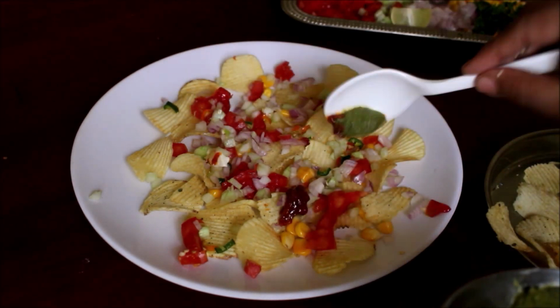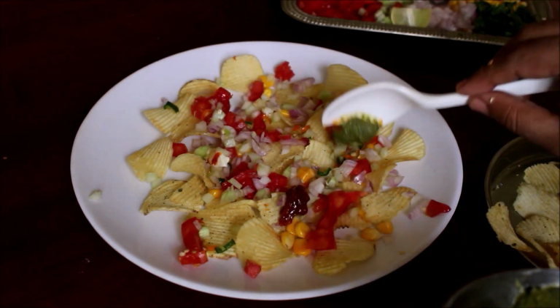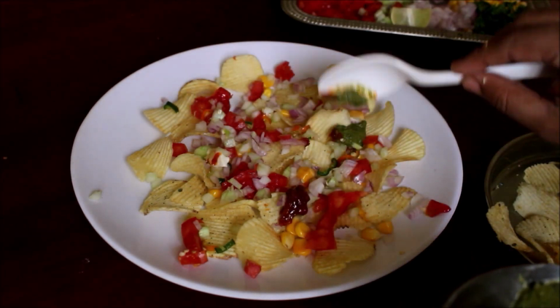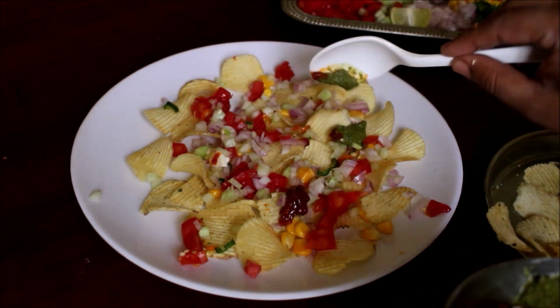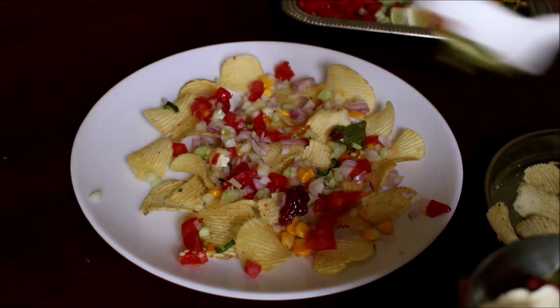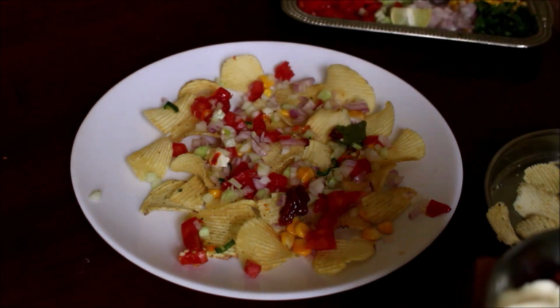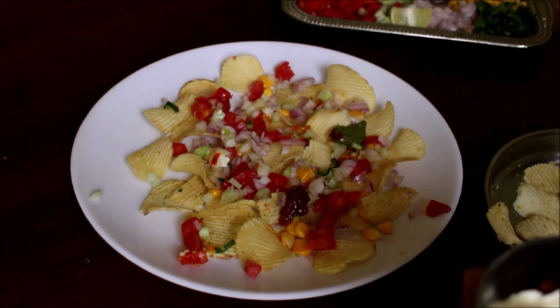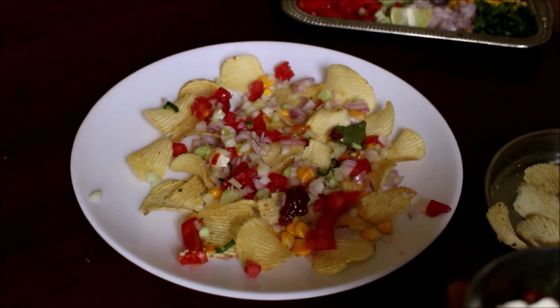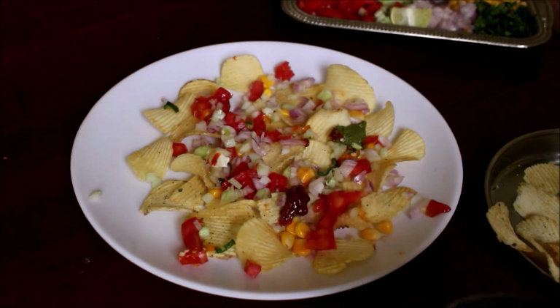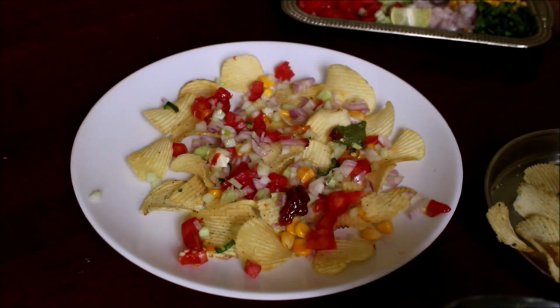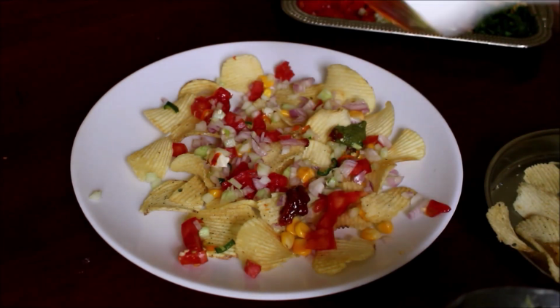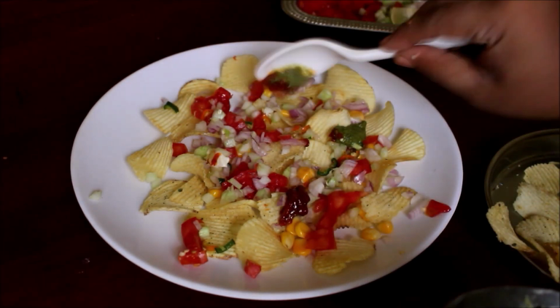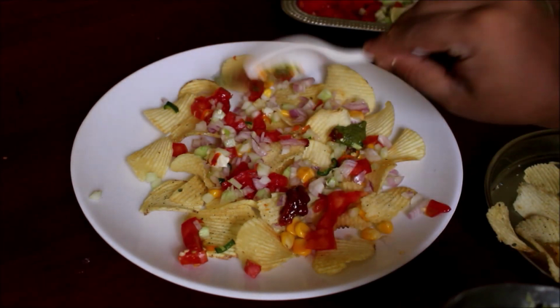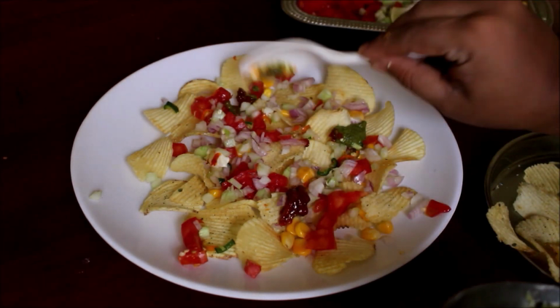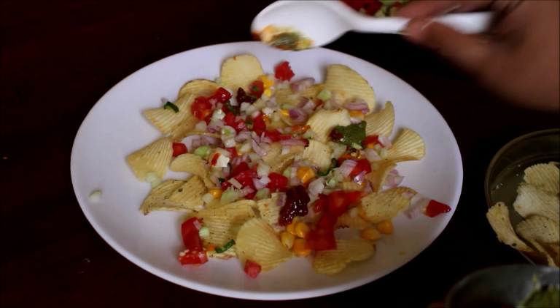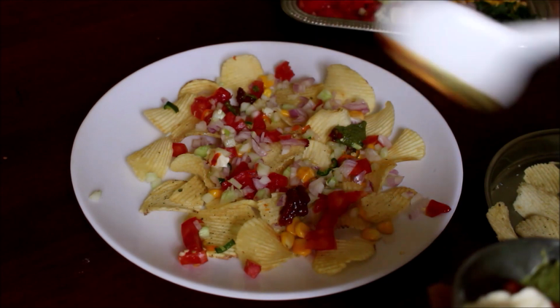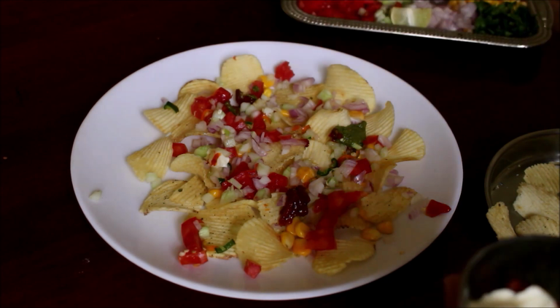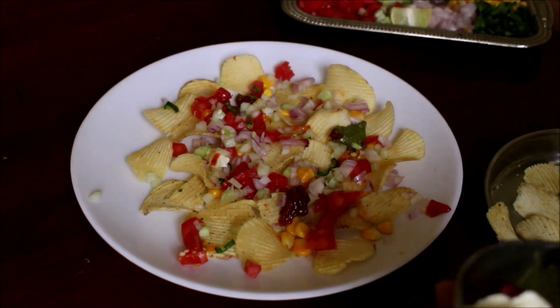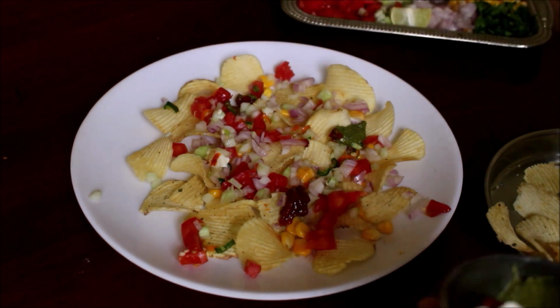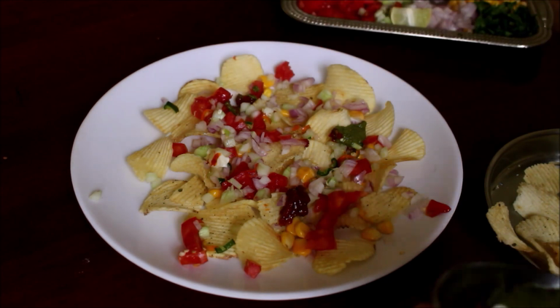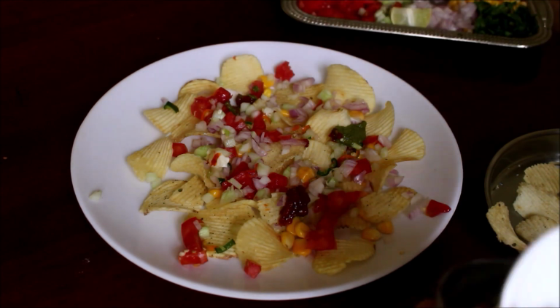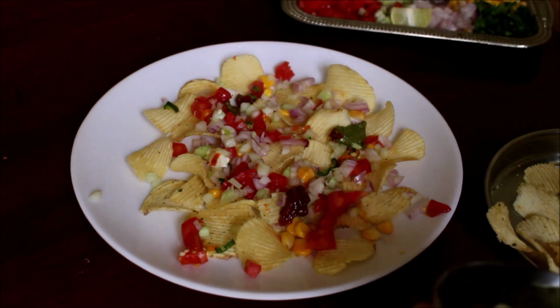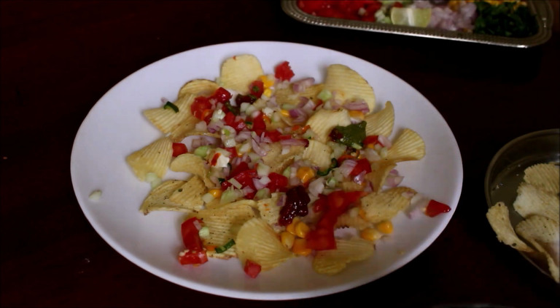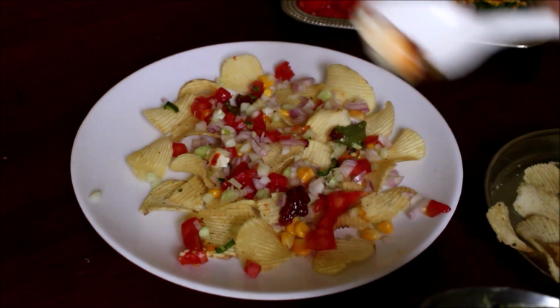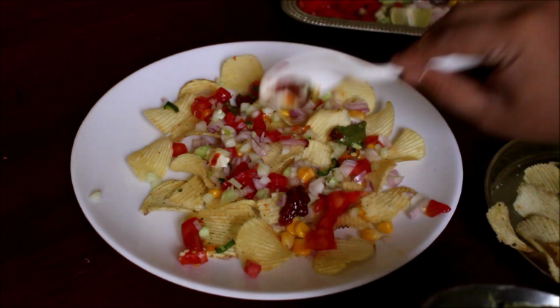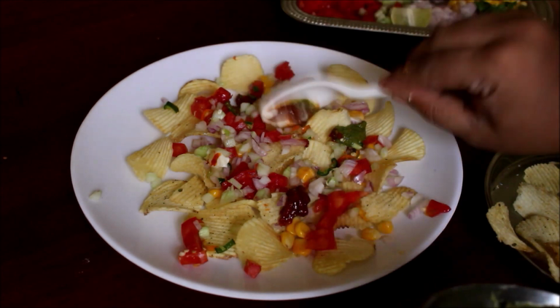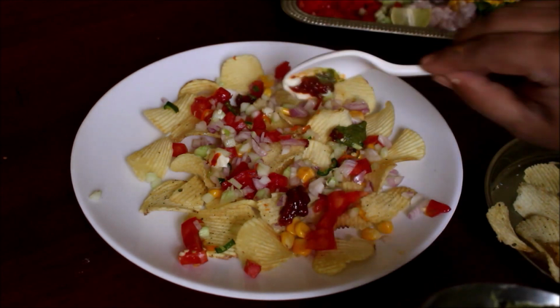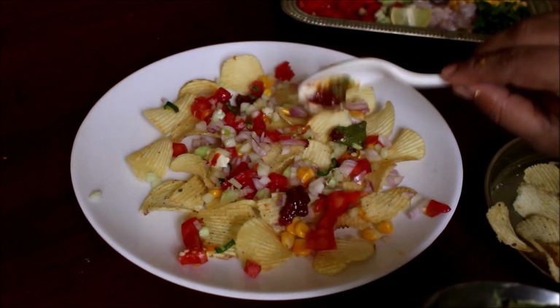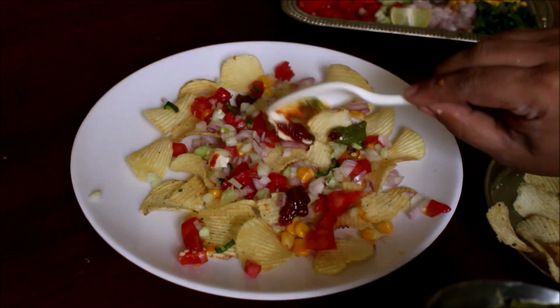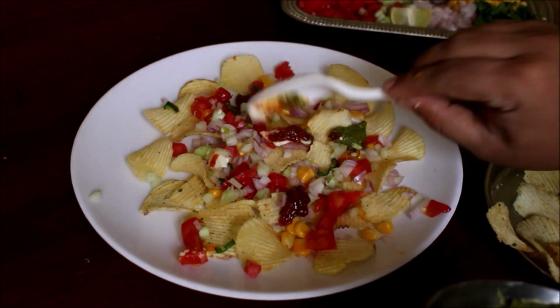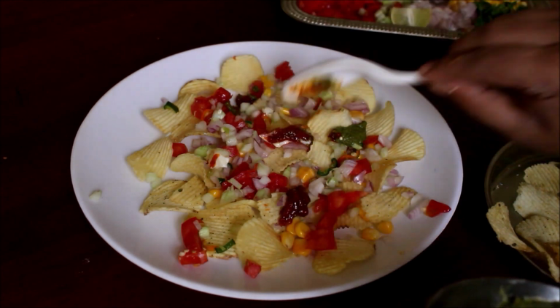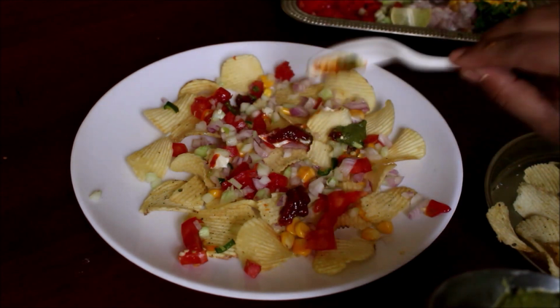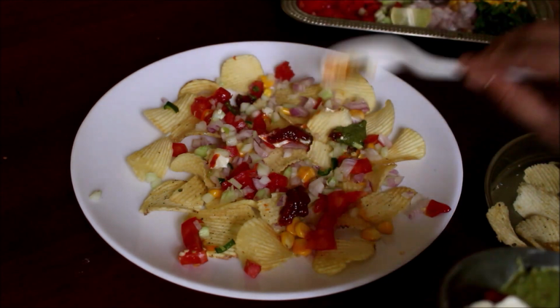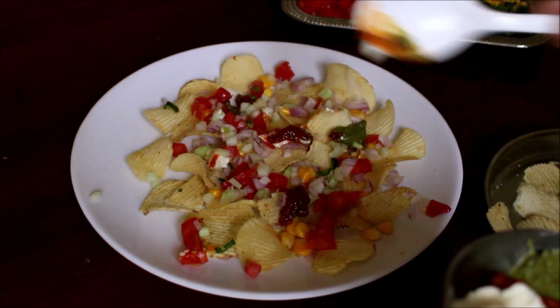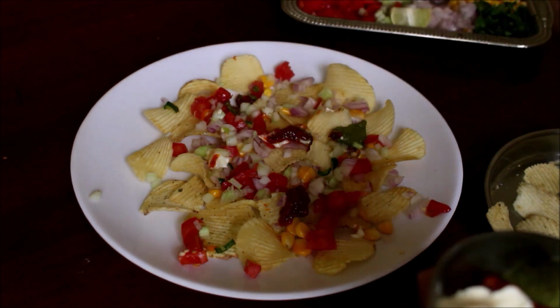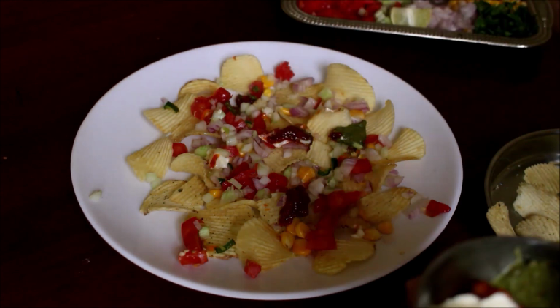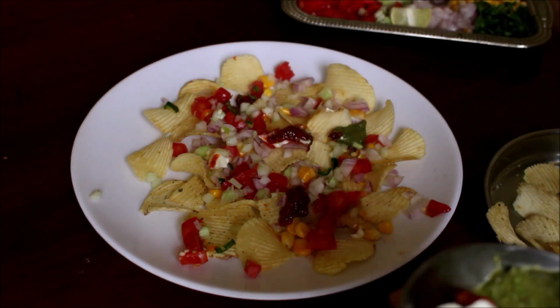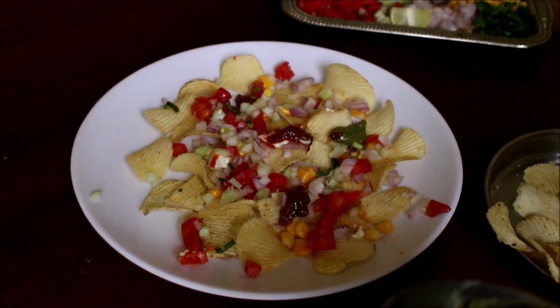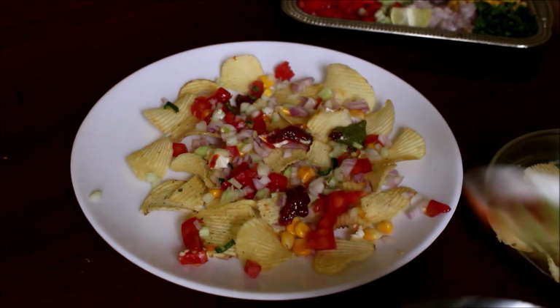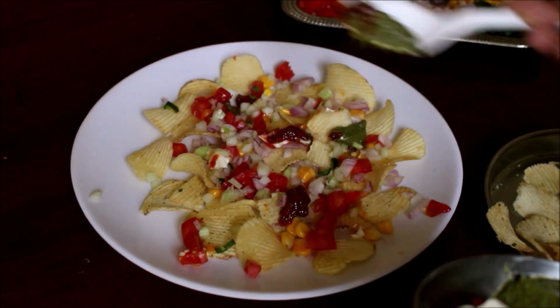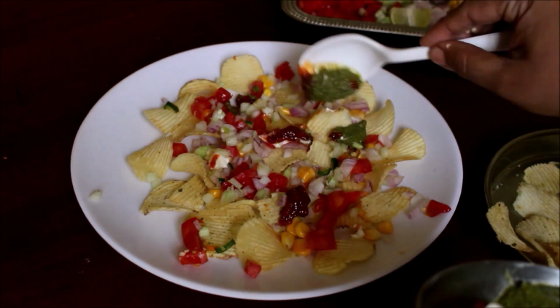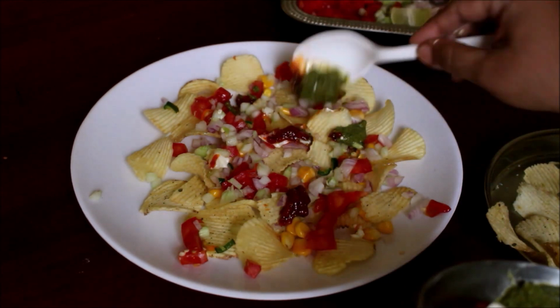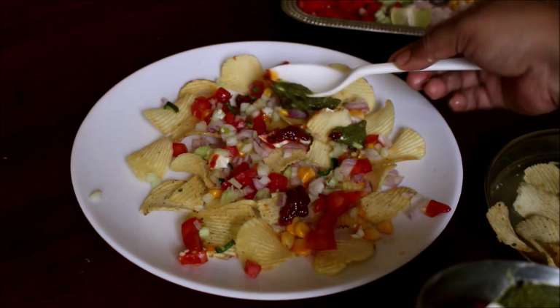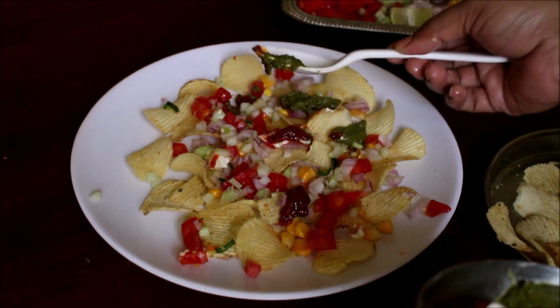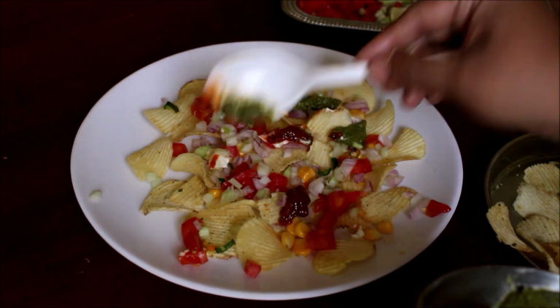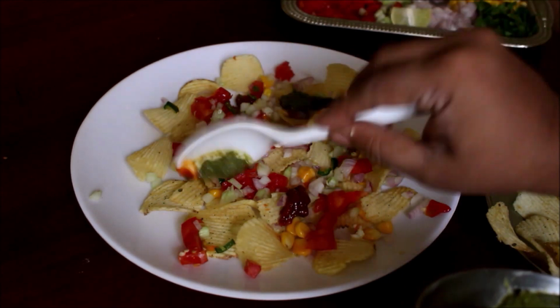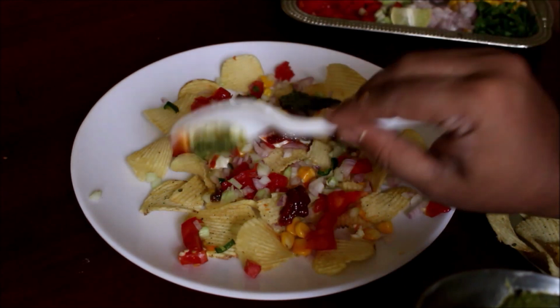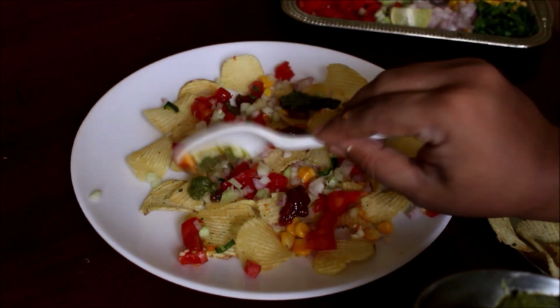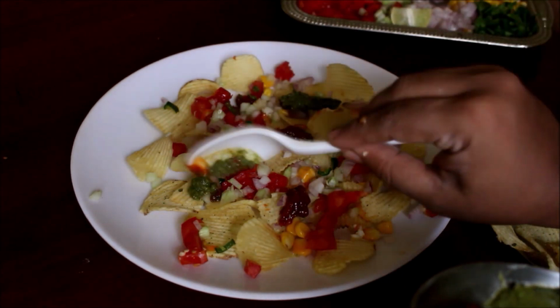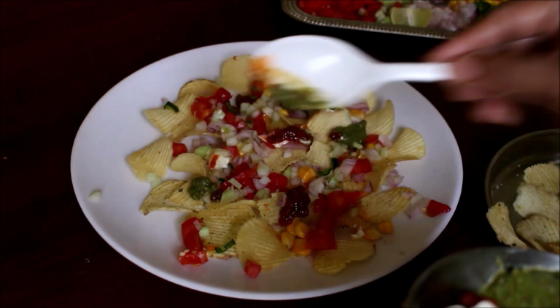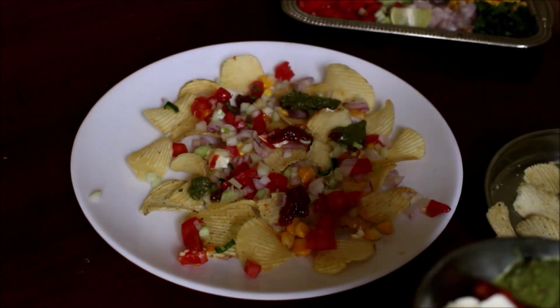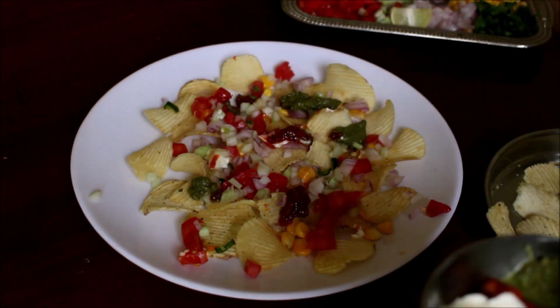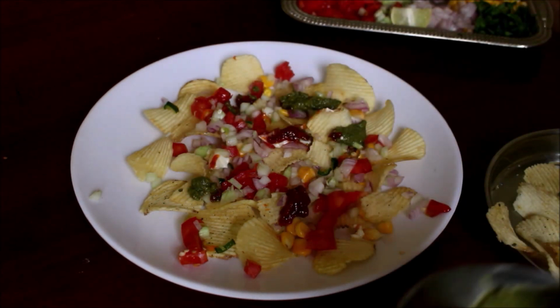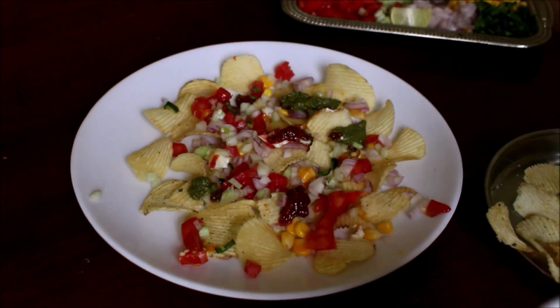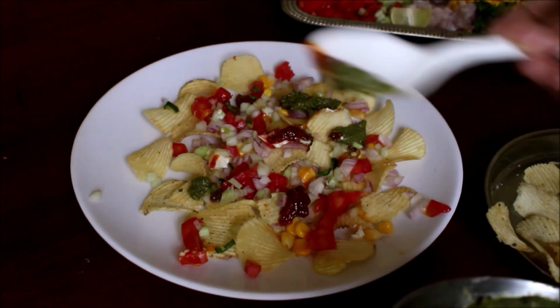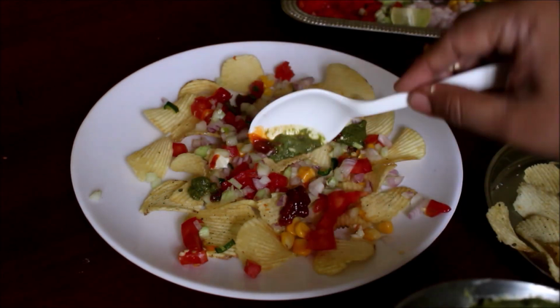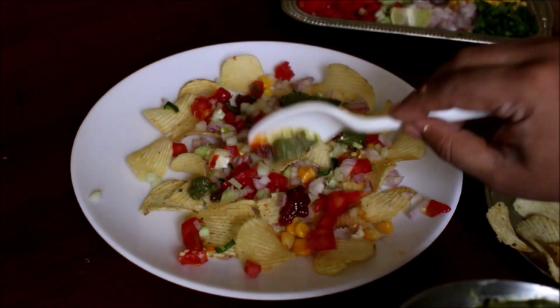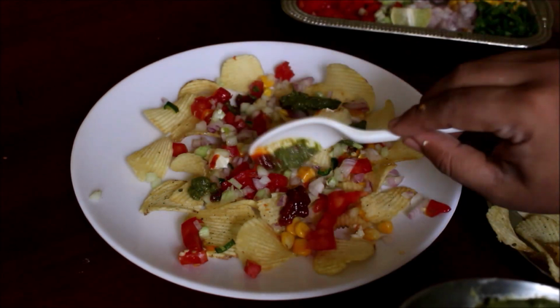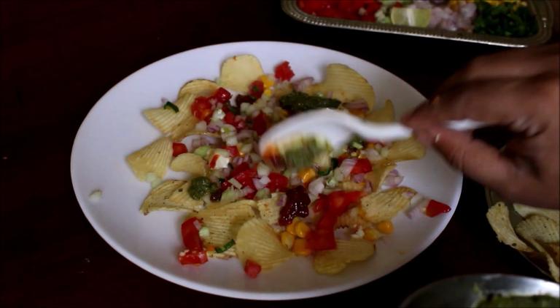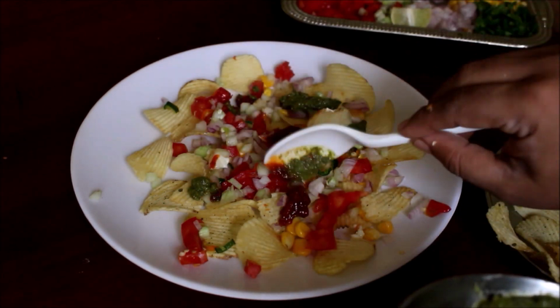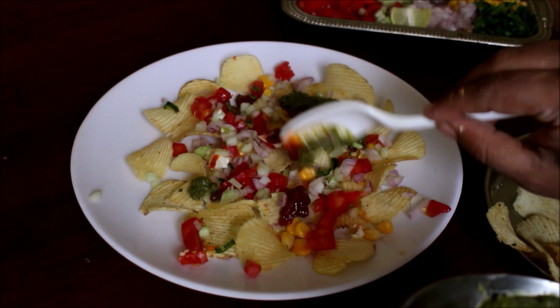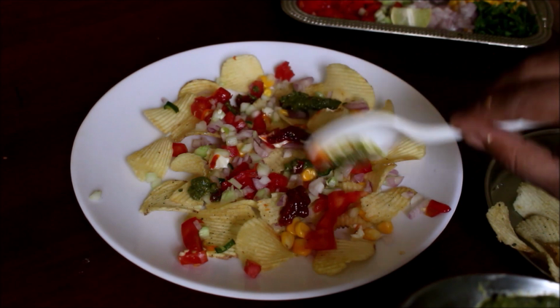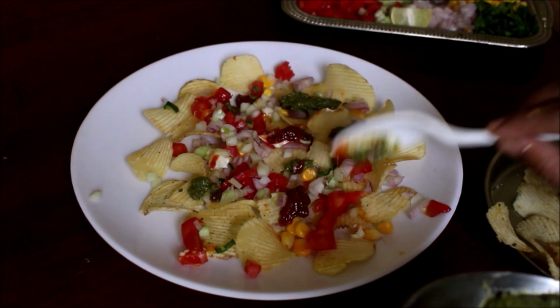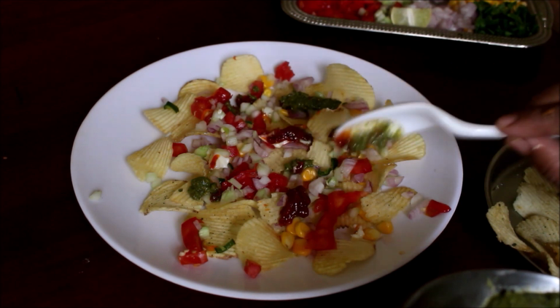Now we will add the tamarind chutney (Cajuan Chutney), mayonnaise, and mint chutney (Pudin Chutney).